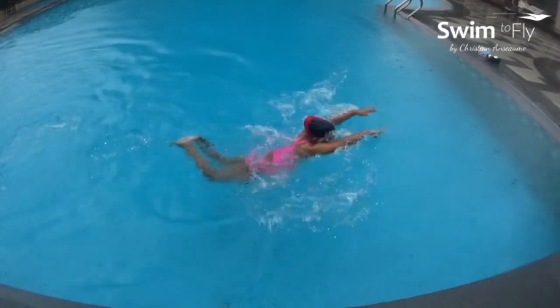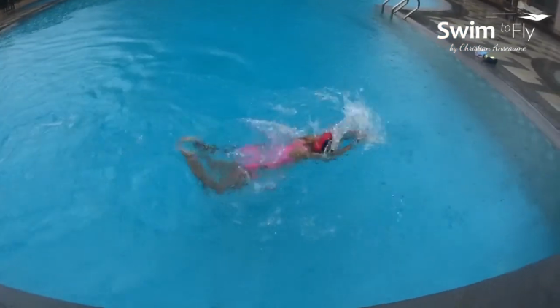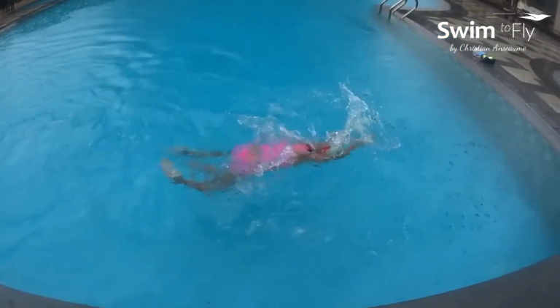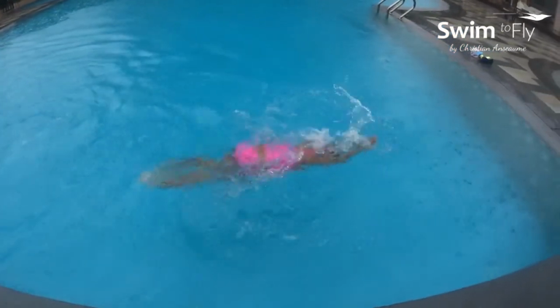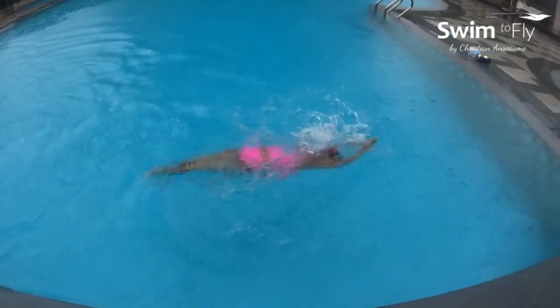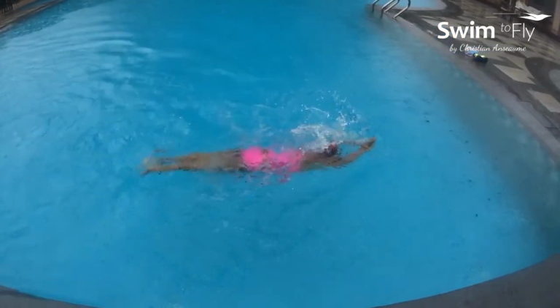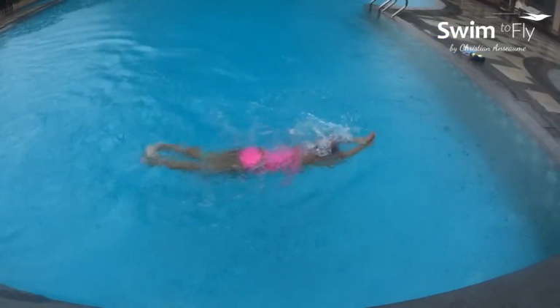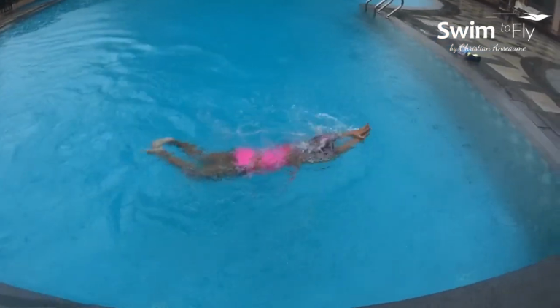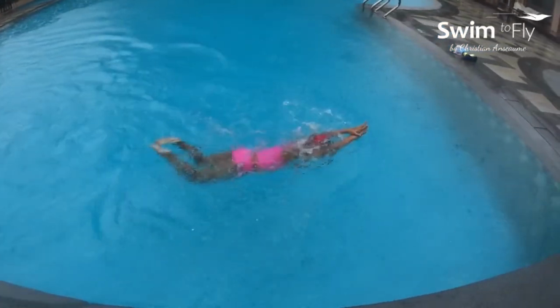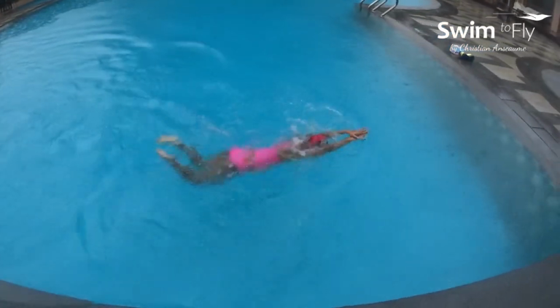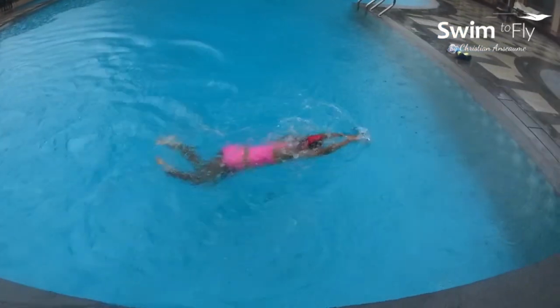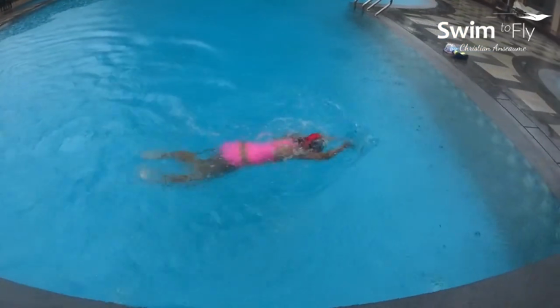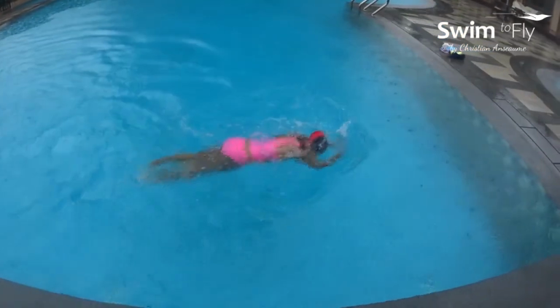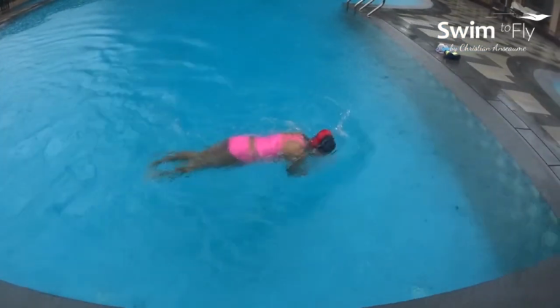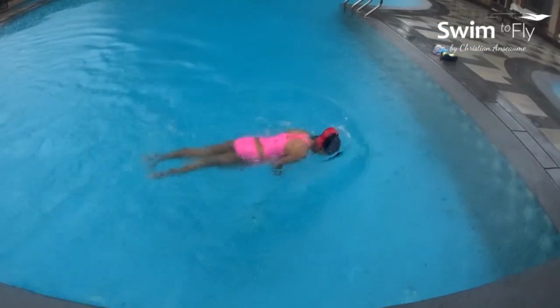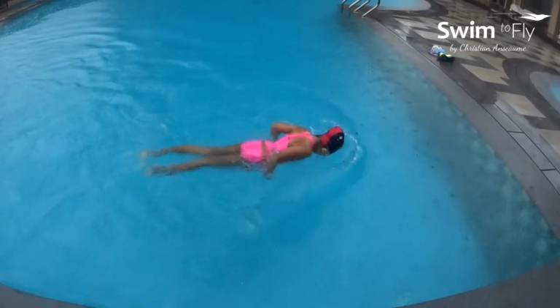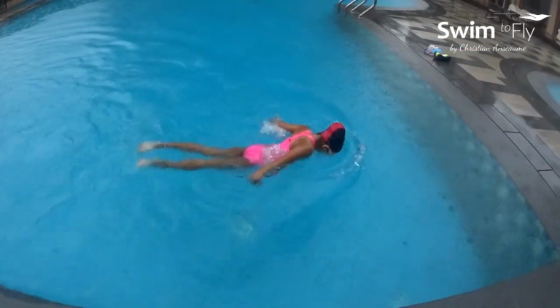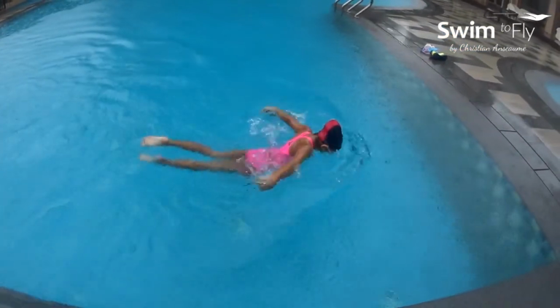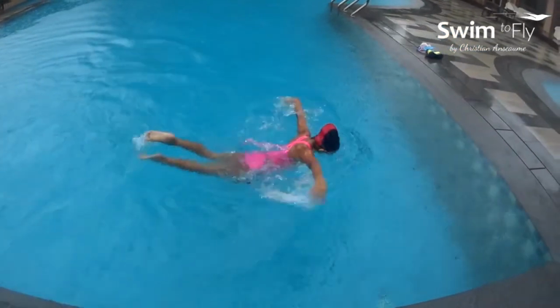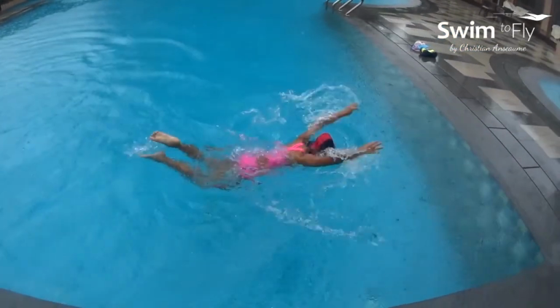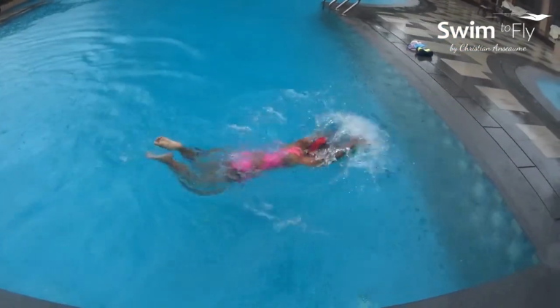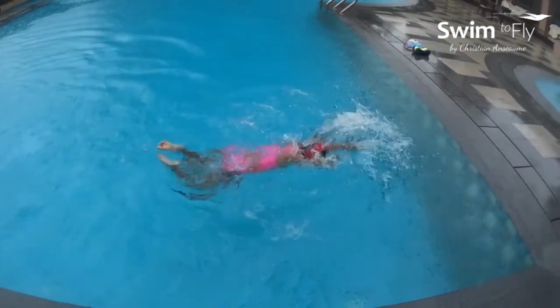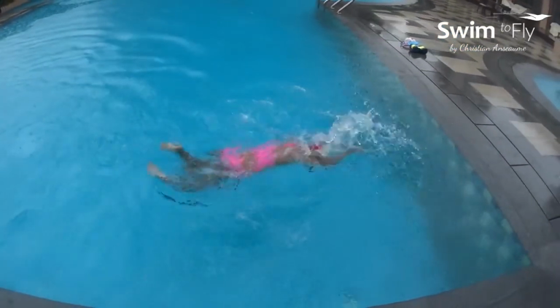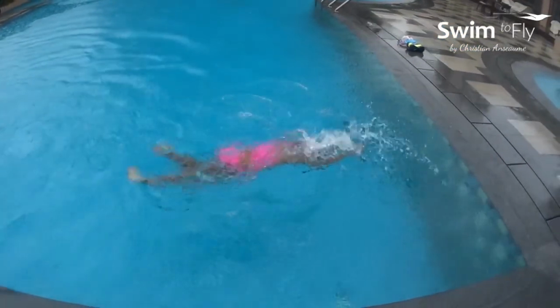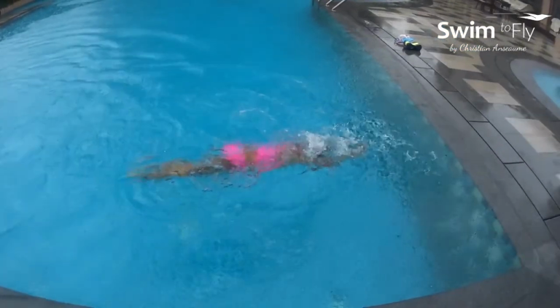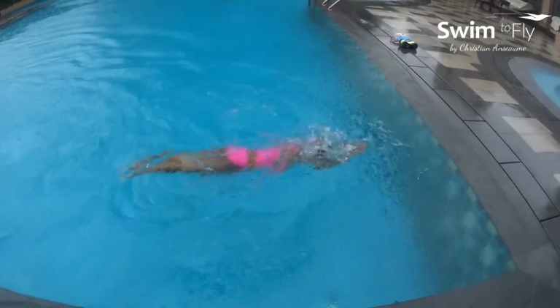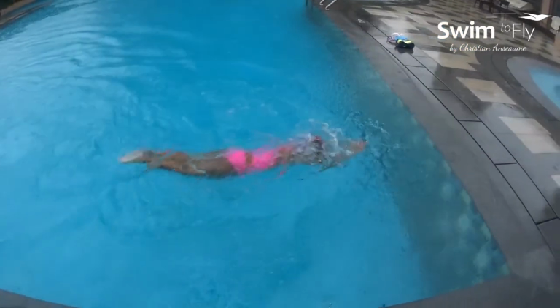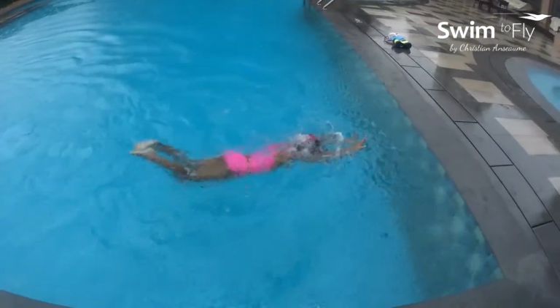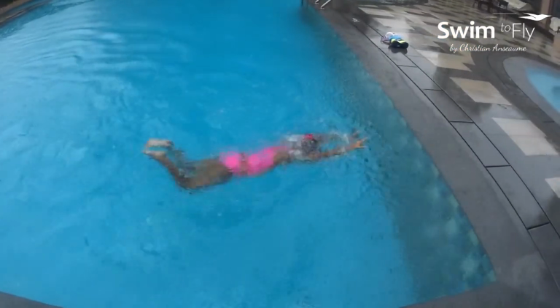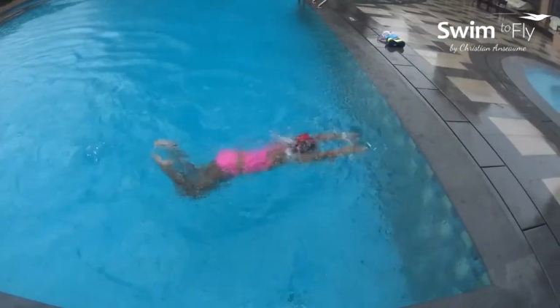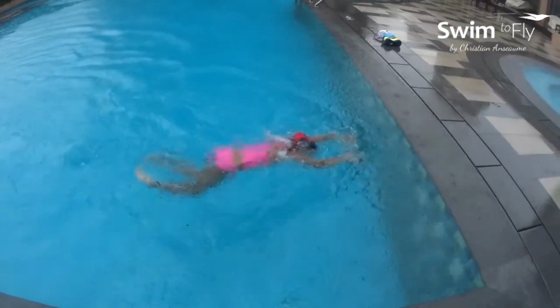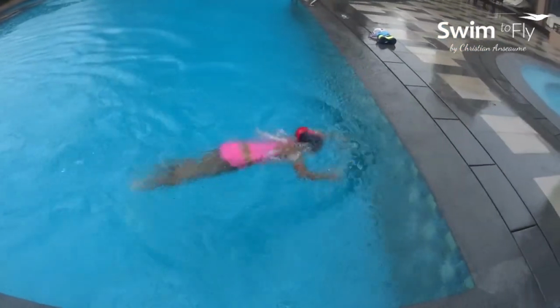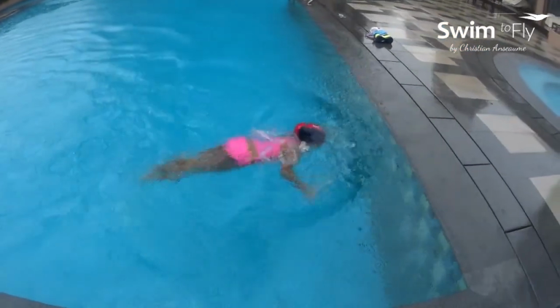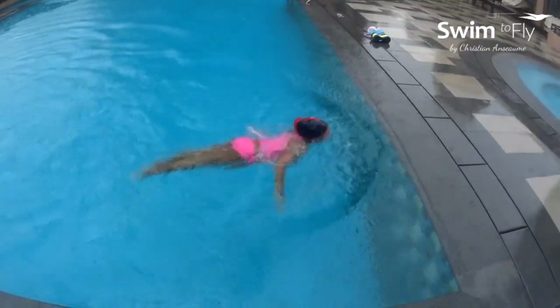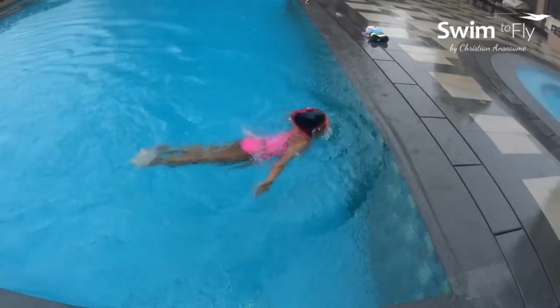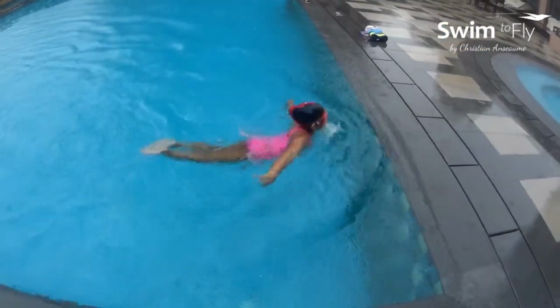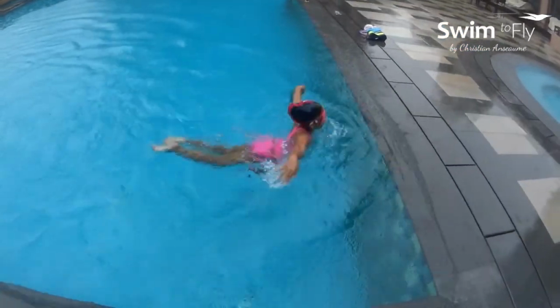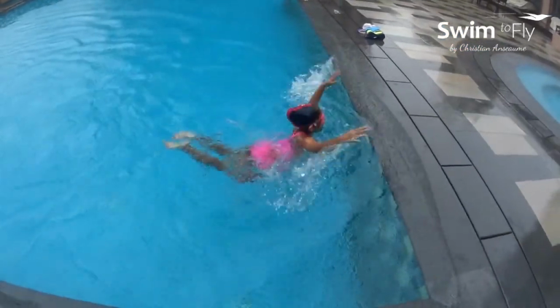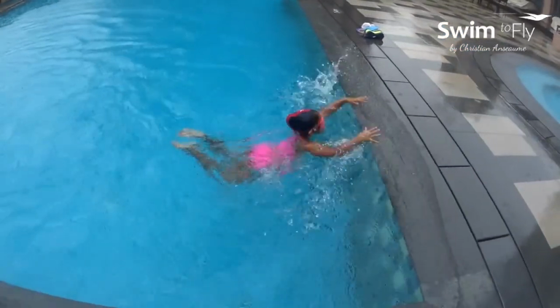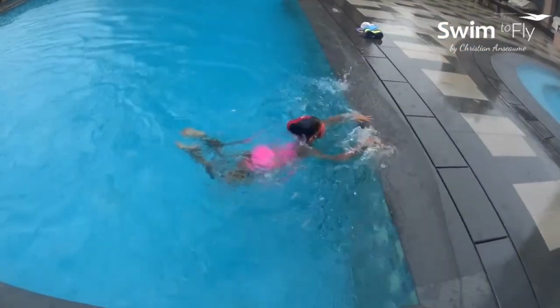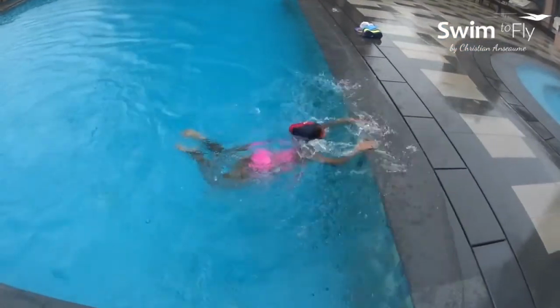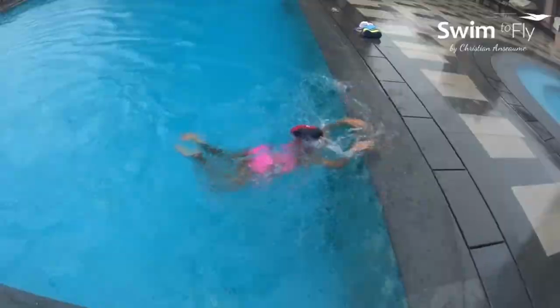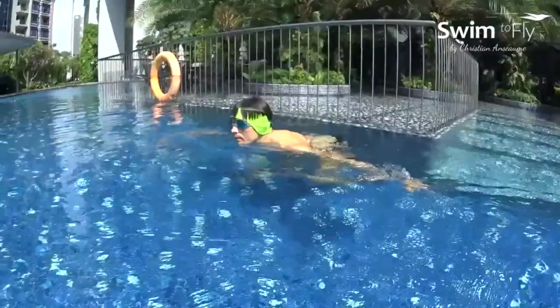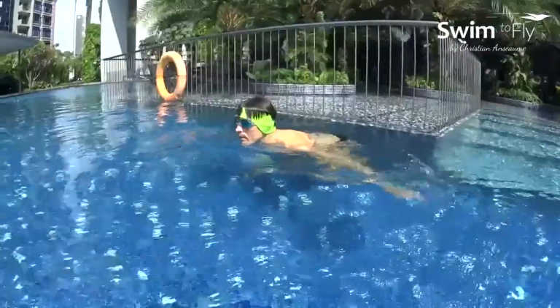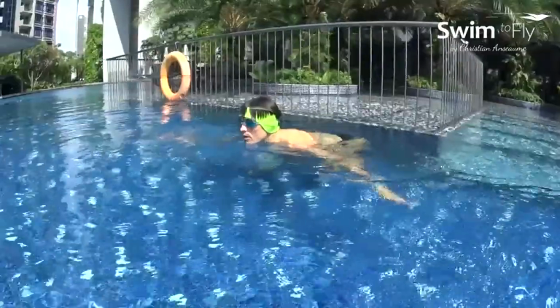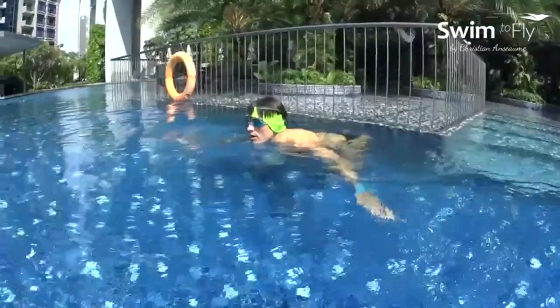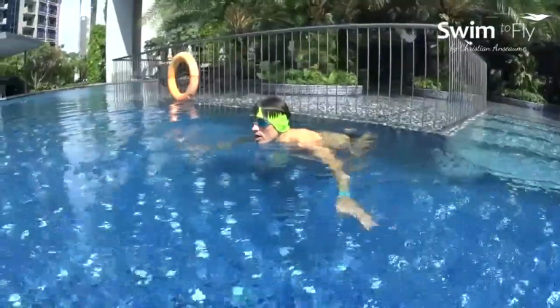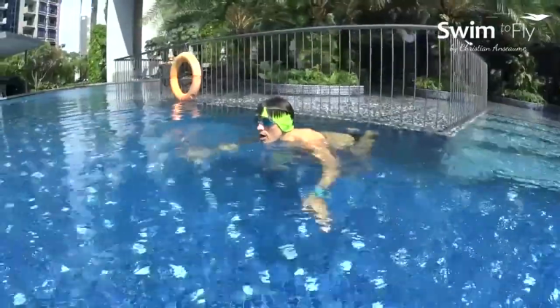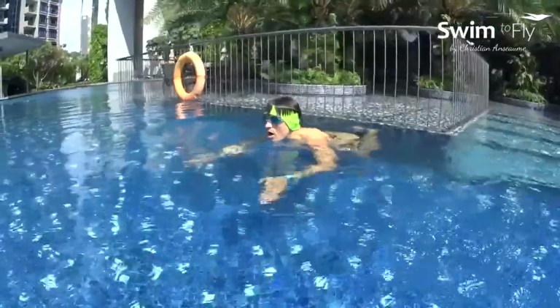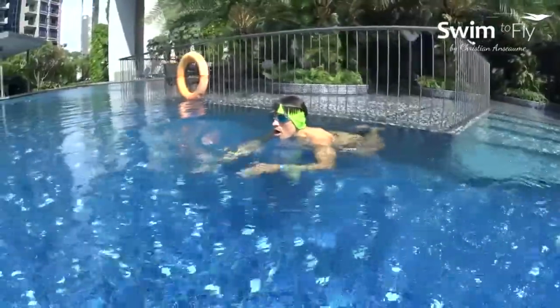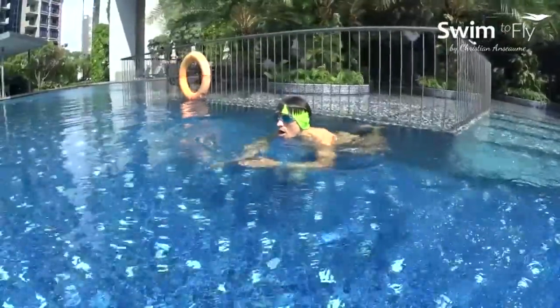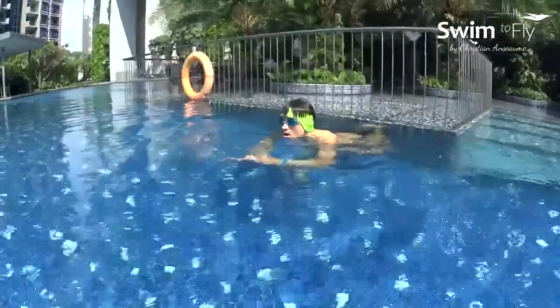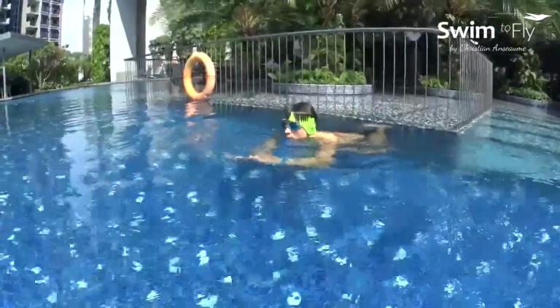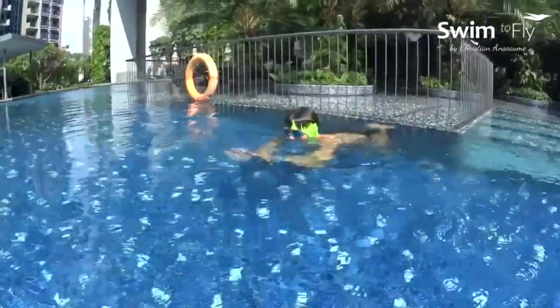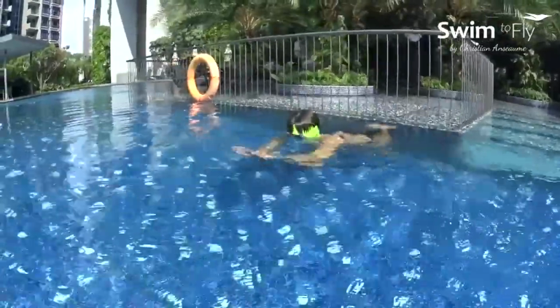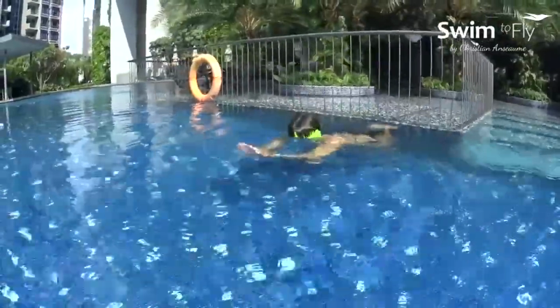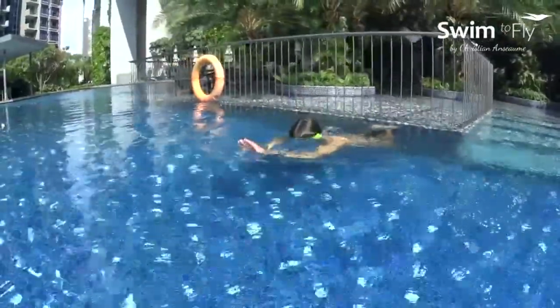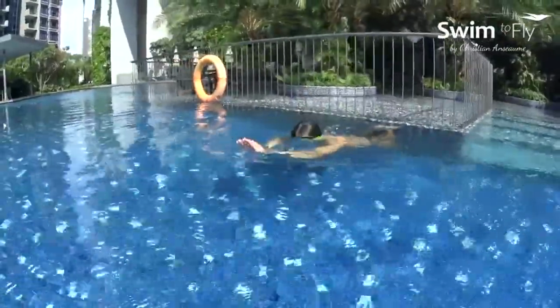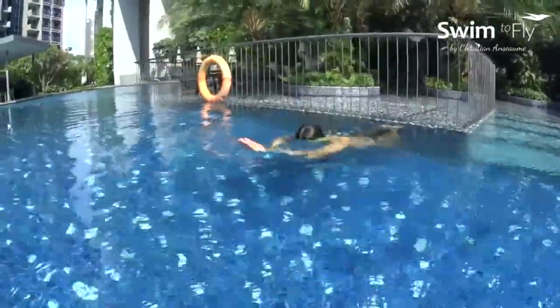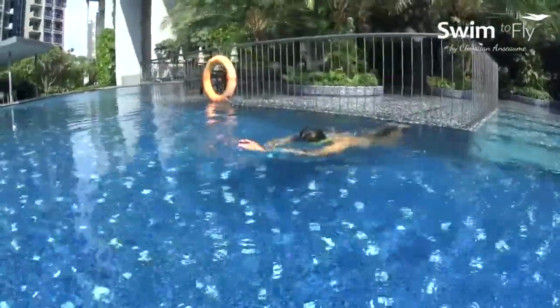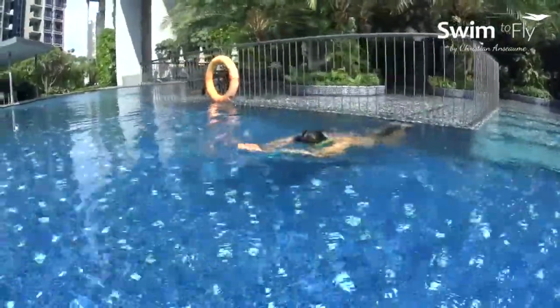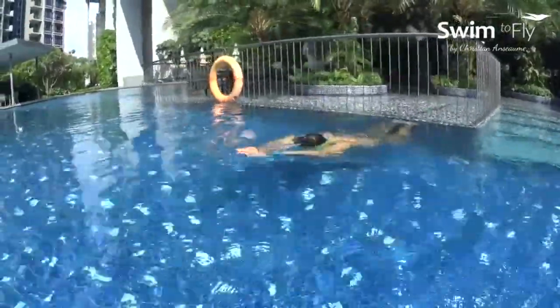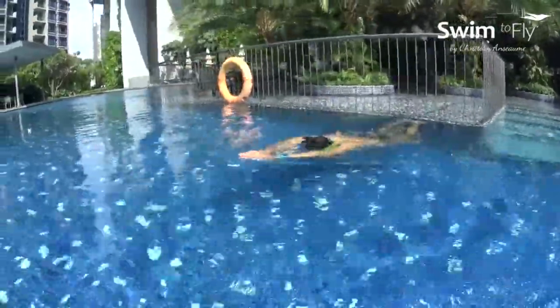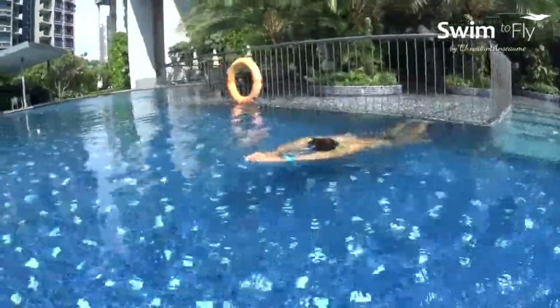One dolphin, two dolphin. One dolphin, two dolphin — breathe. Try to relax and to feel the movement natural in the water.